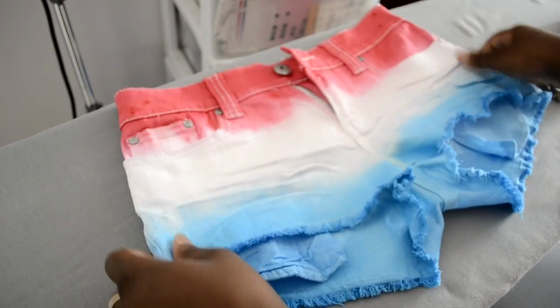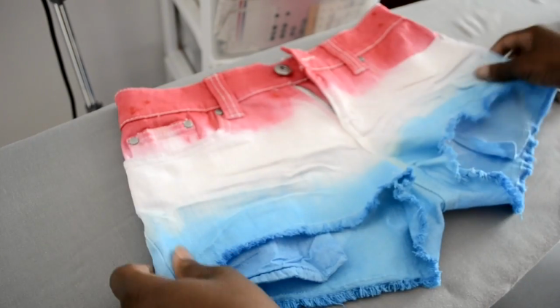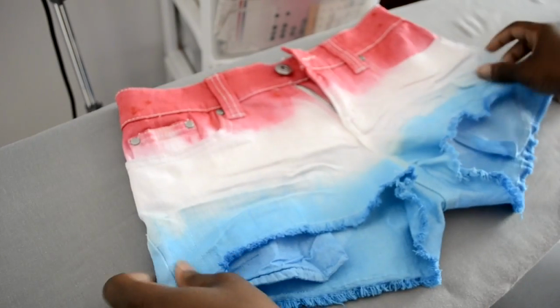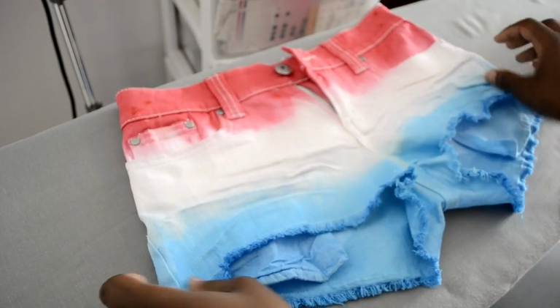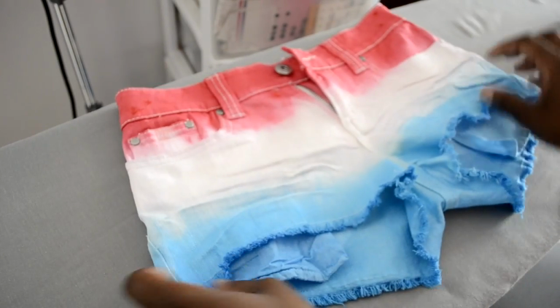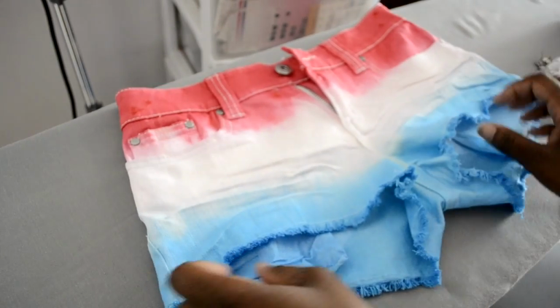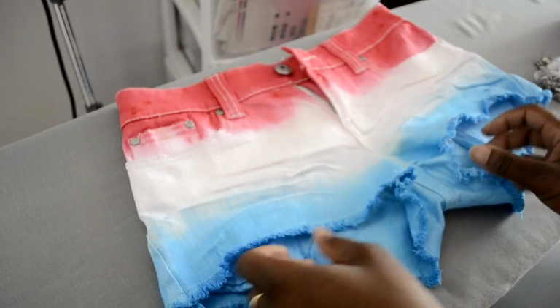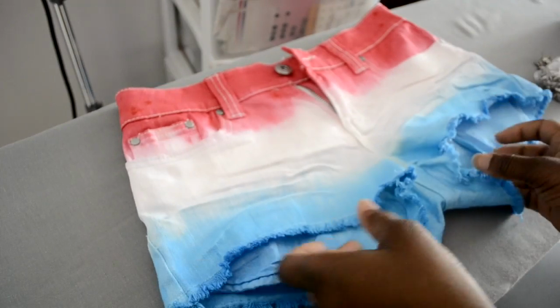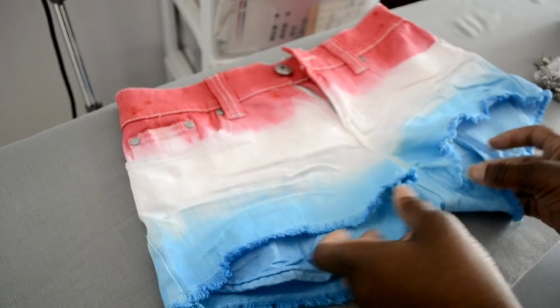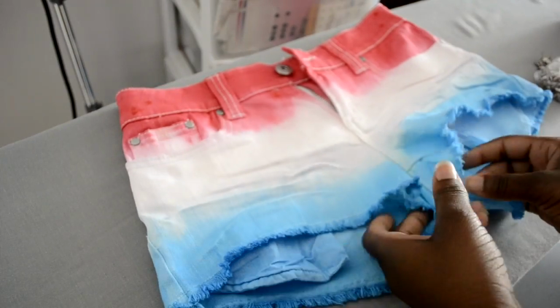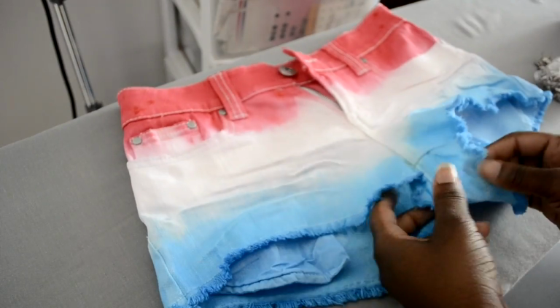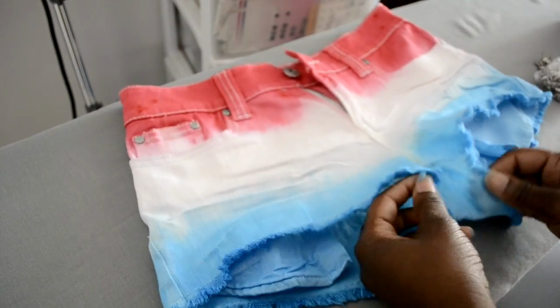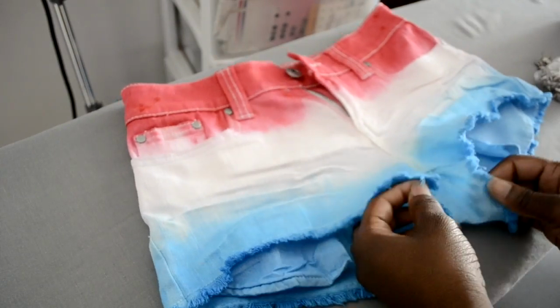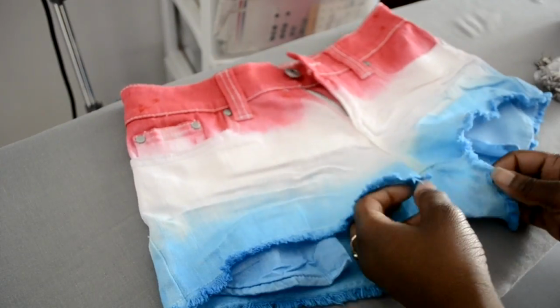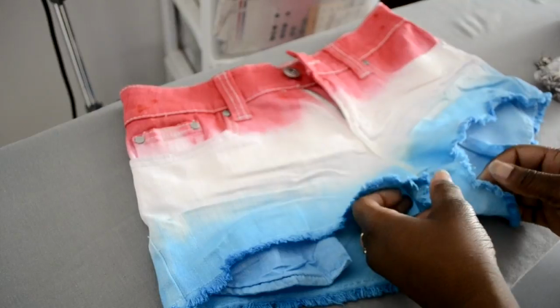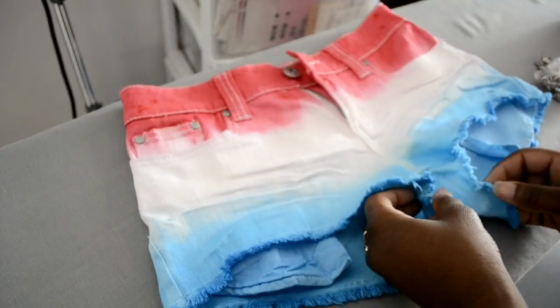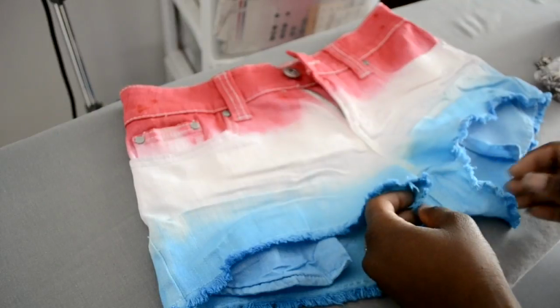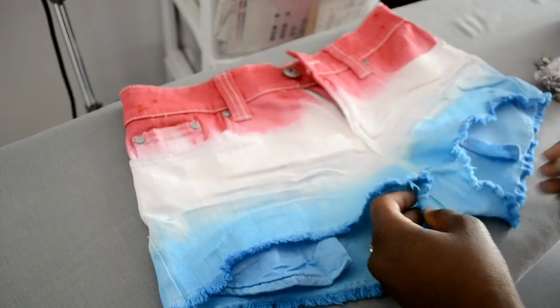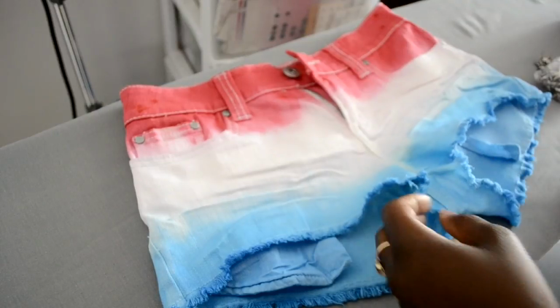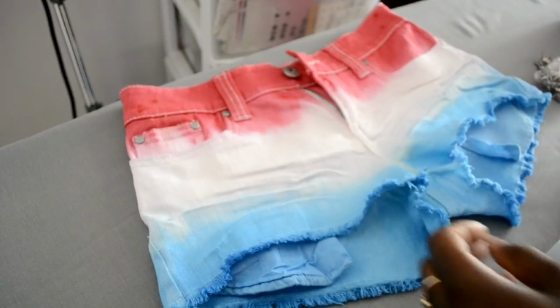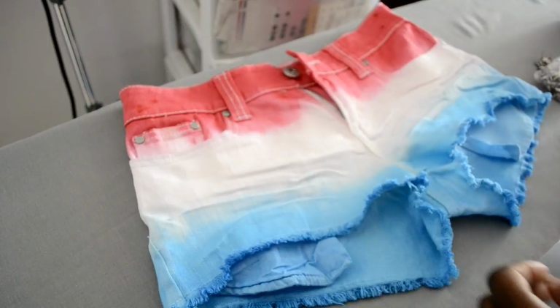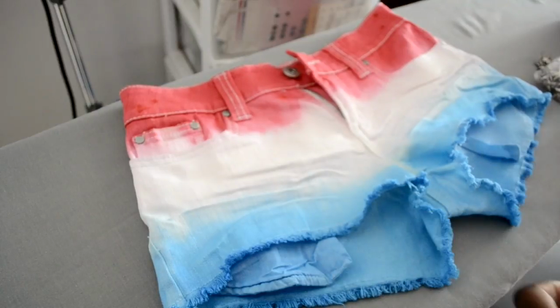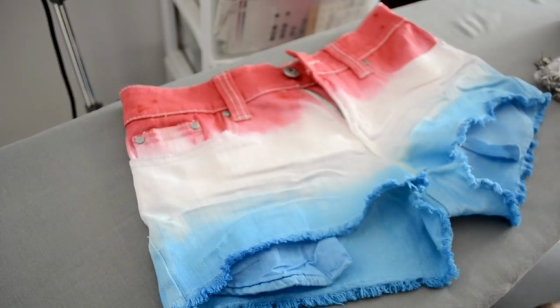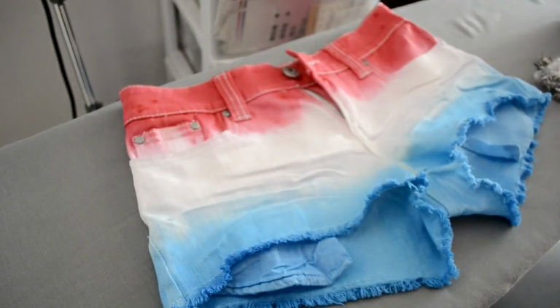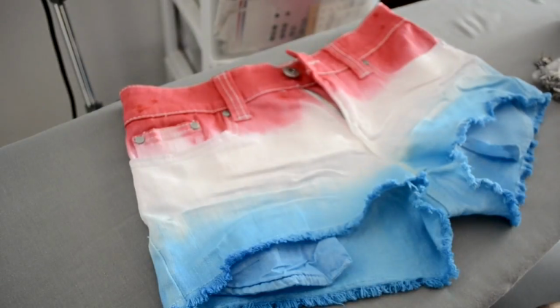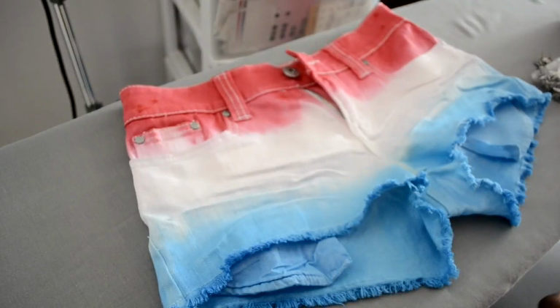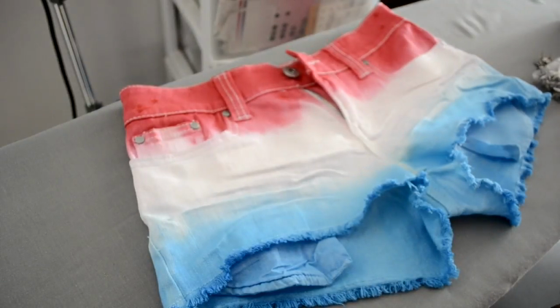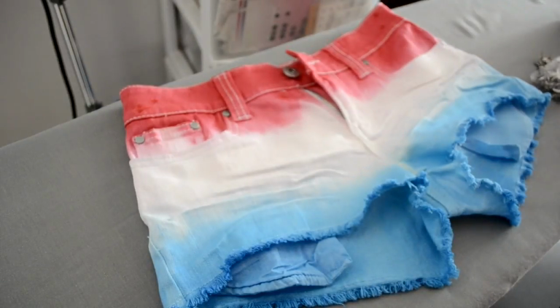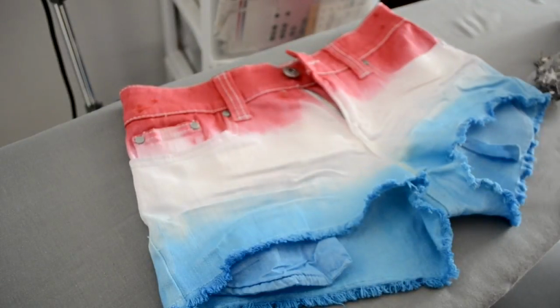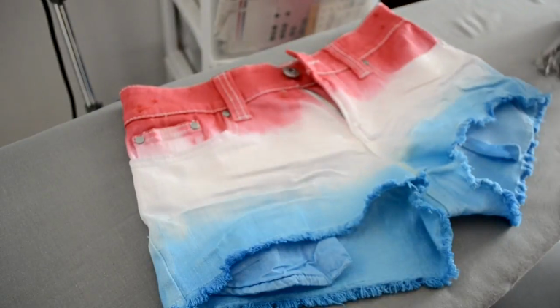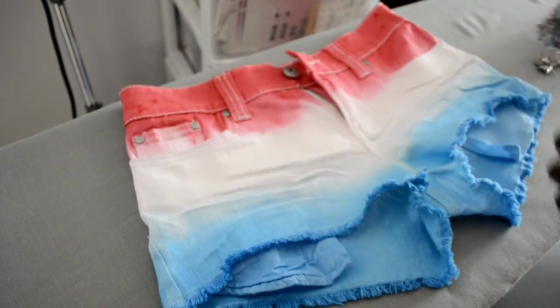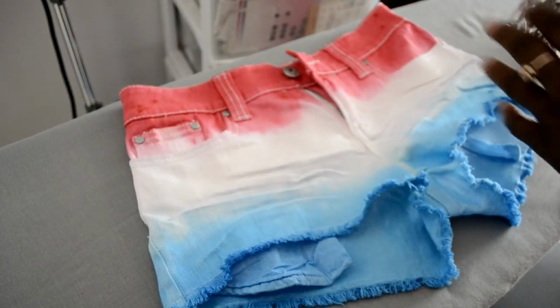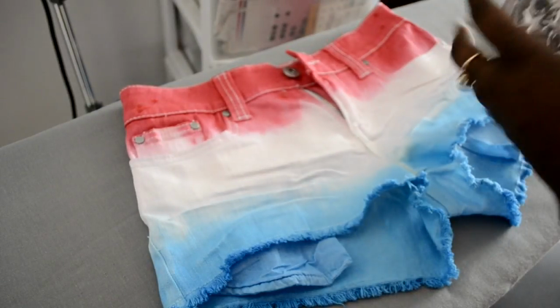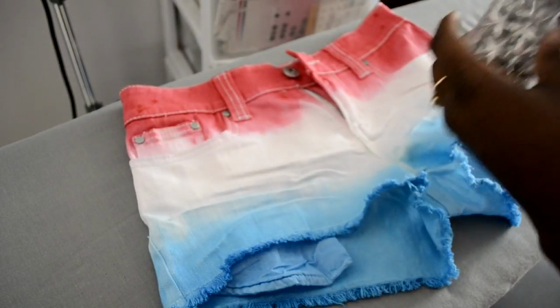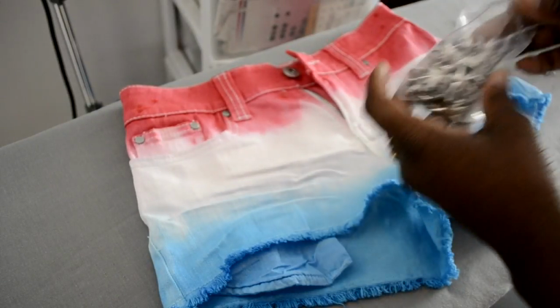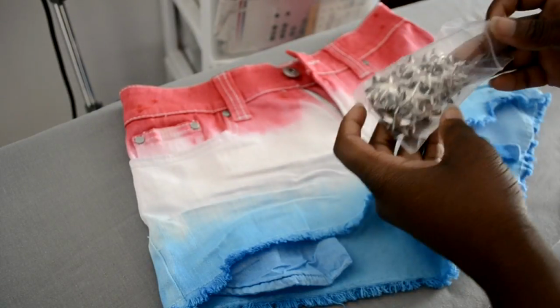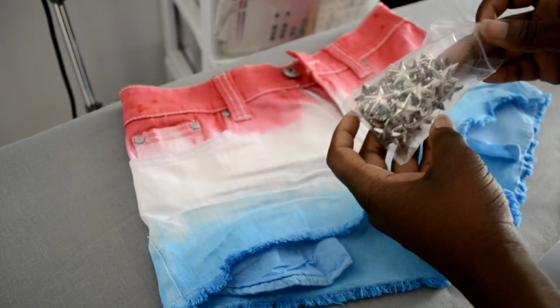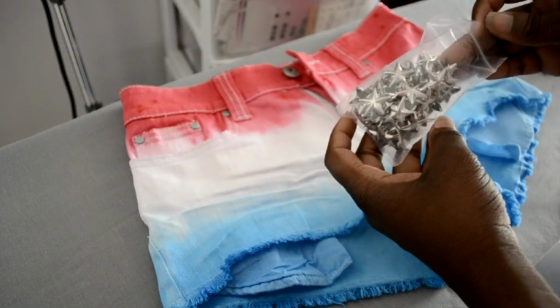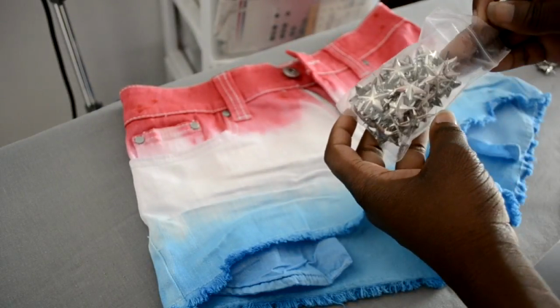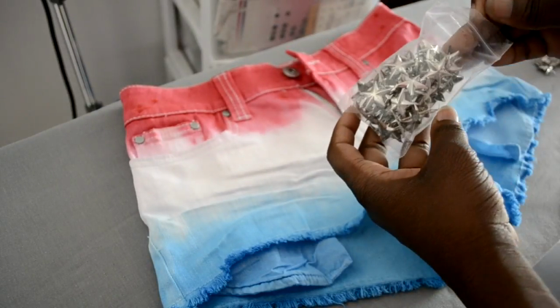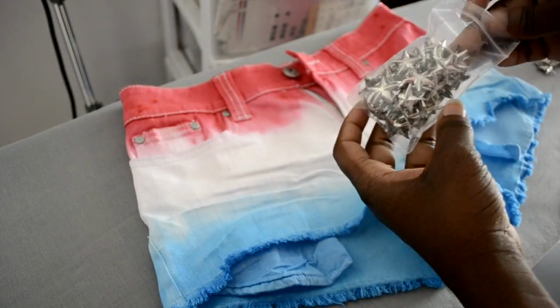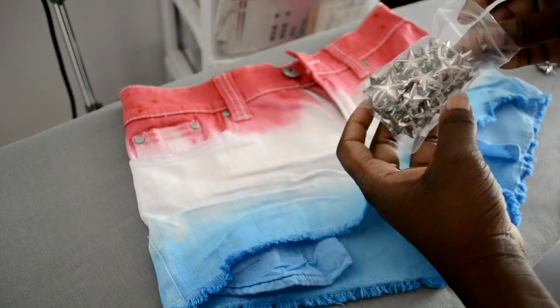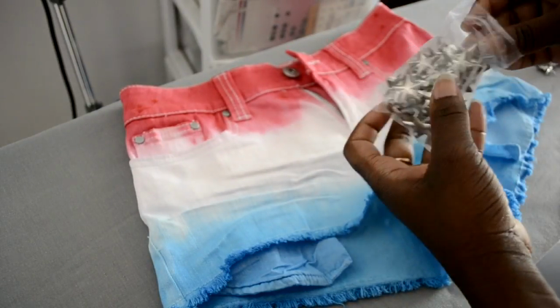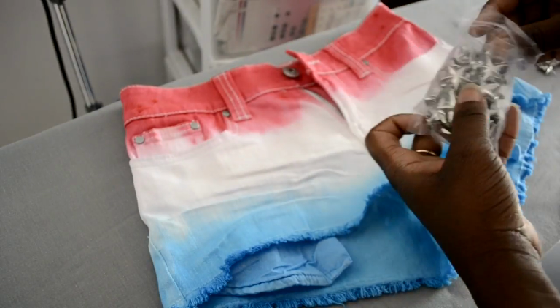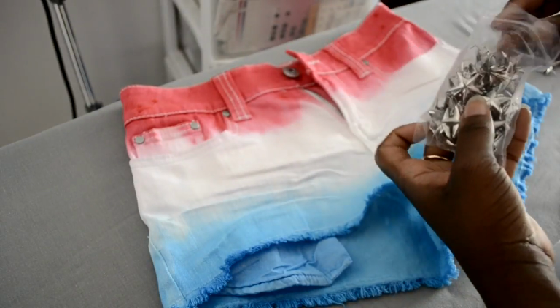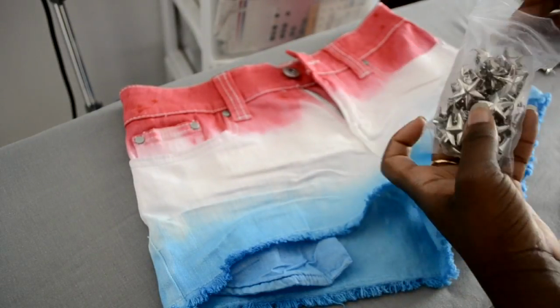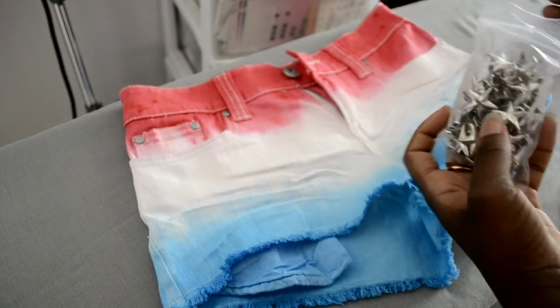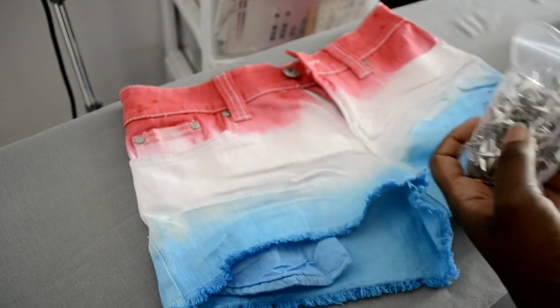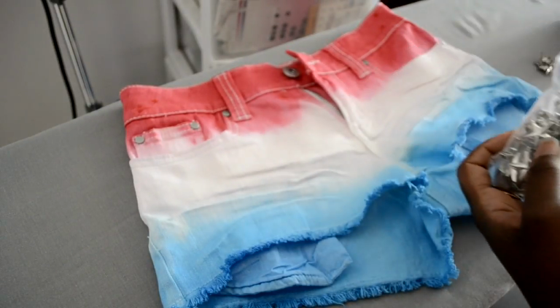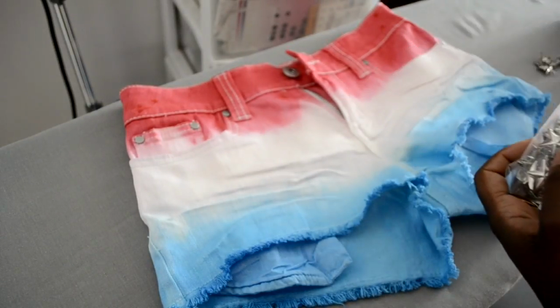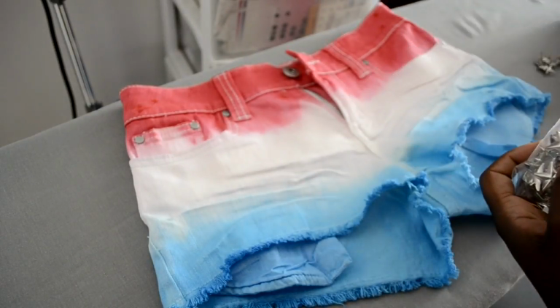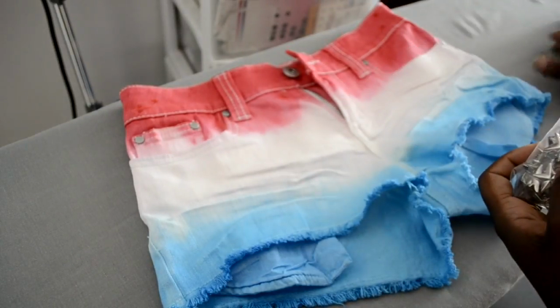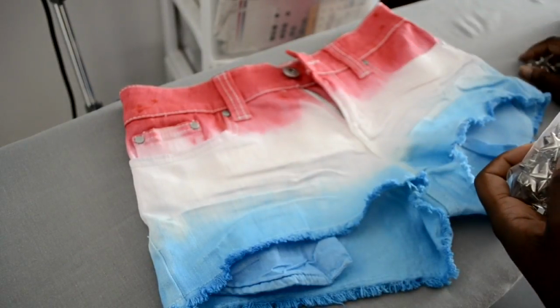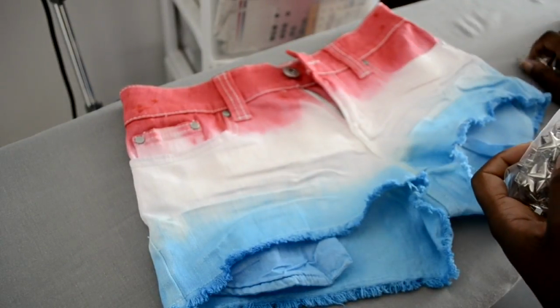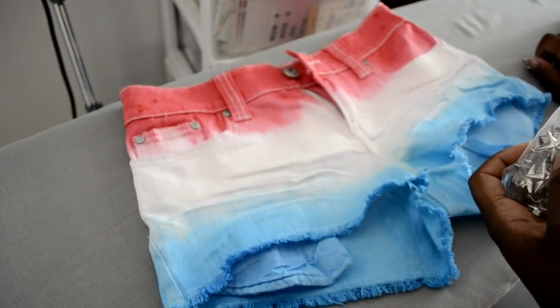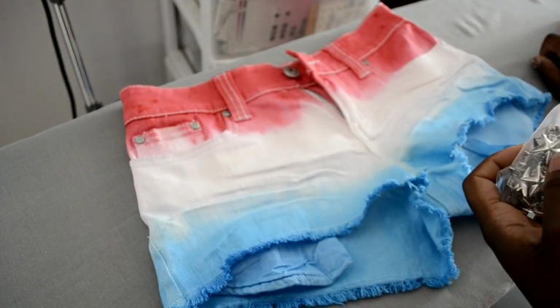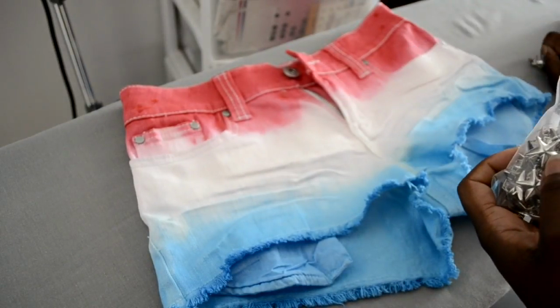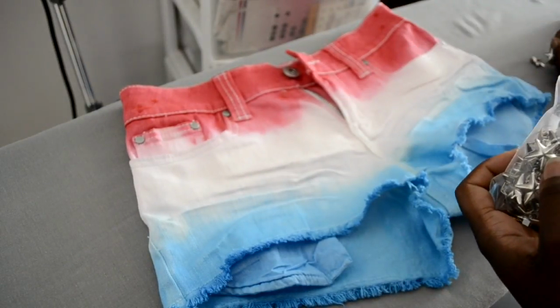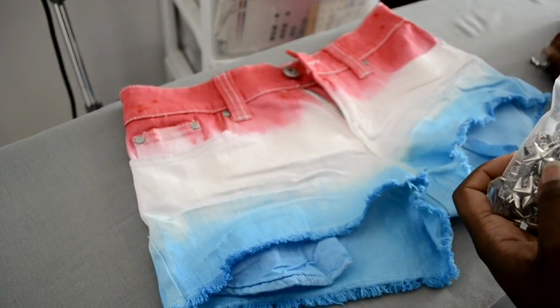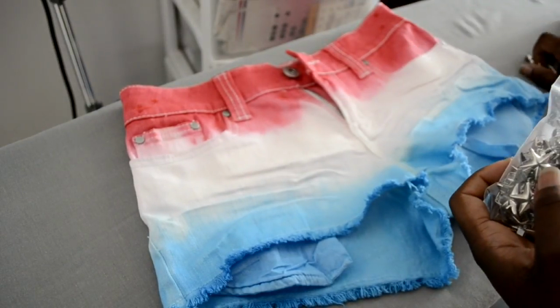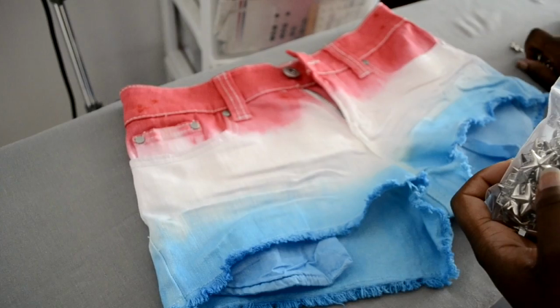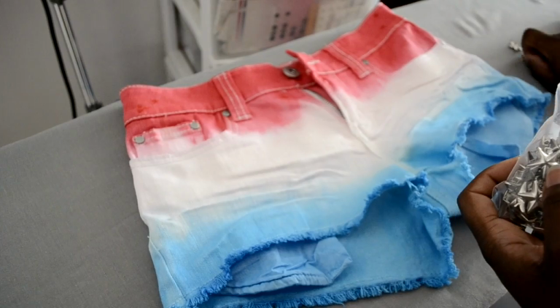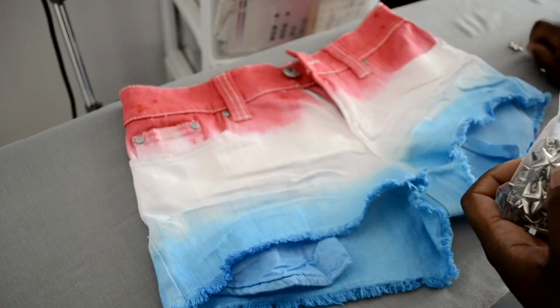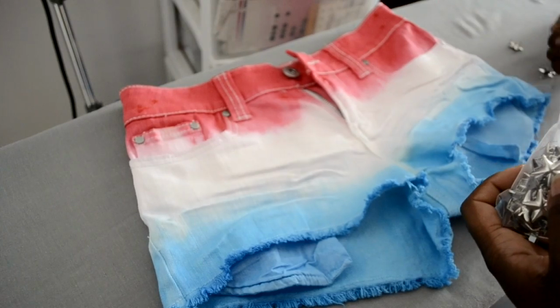Once you rinse everything out, just hang it on a hanger and let it dry. Once it's fully dried and everything is set, now it's time to stud — that's the best, most fun part.